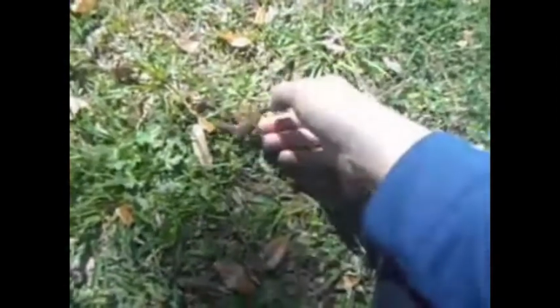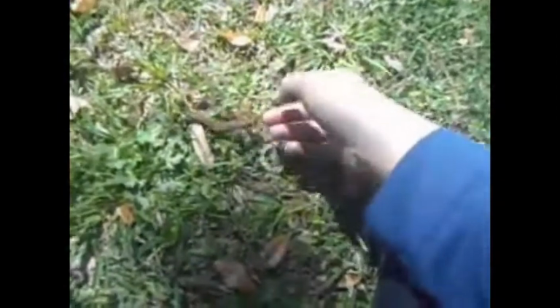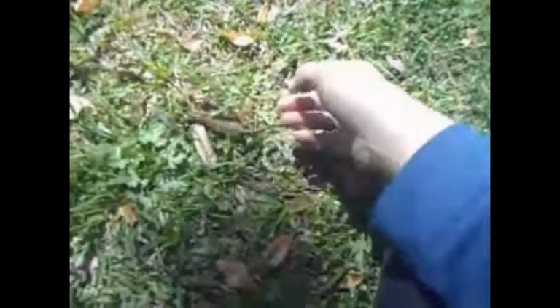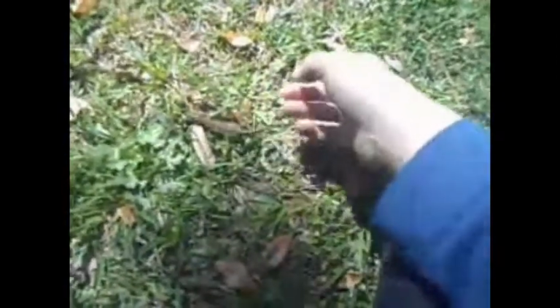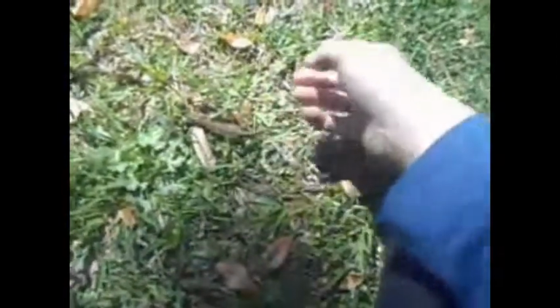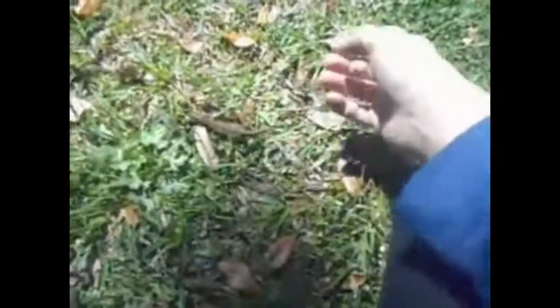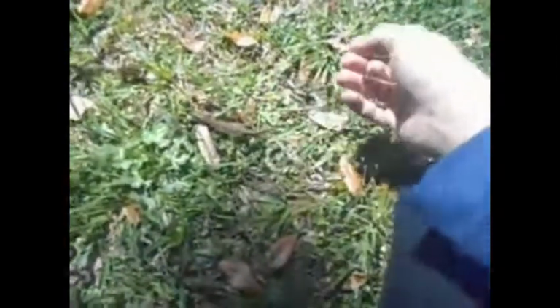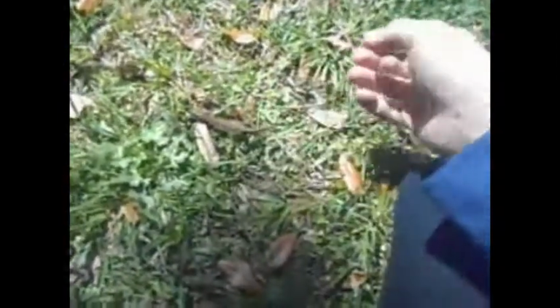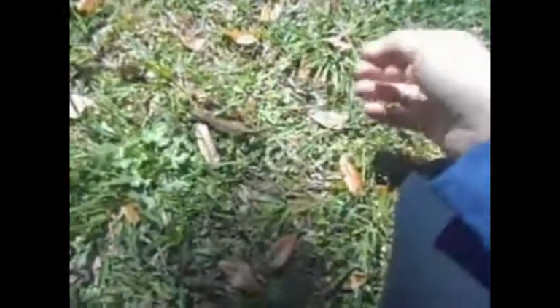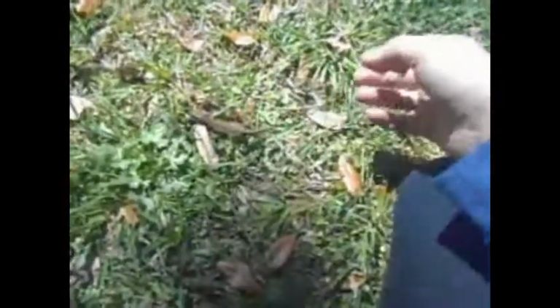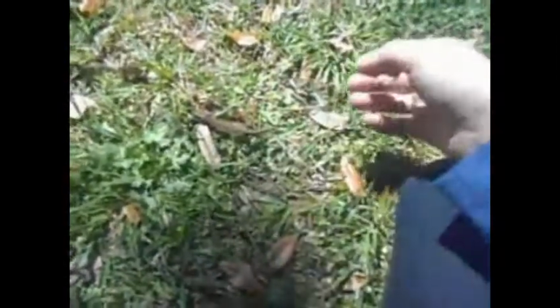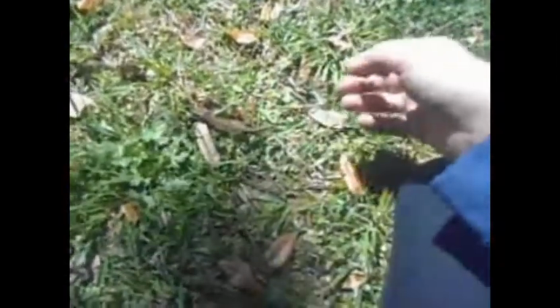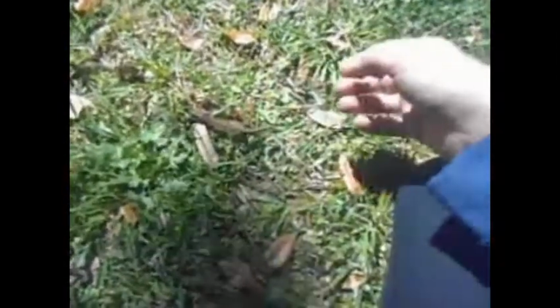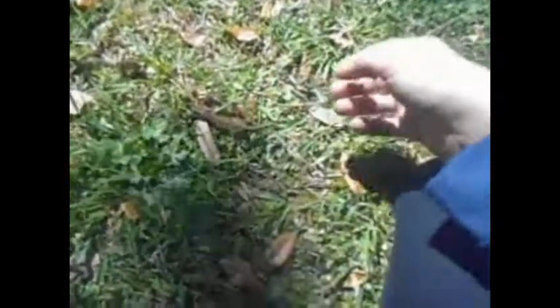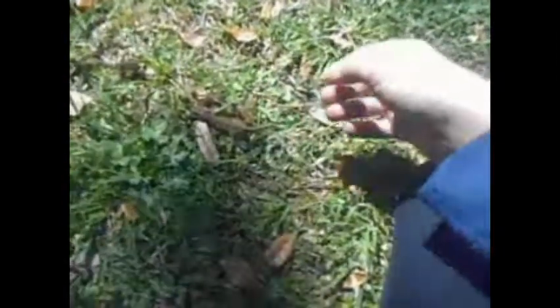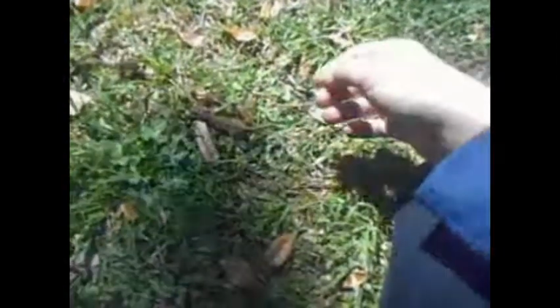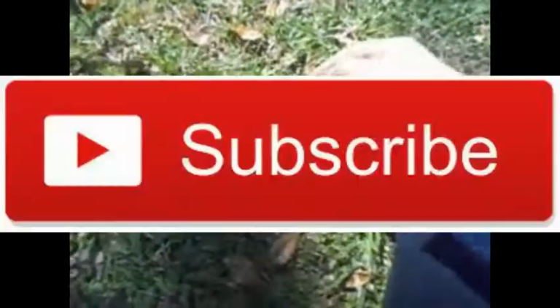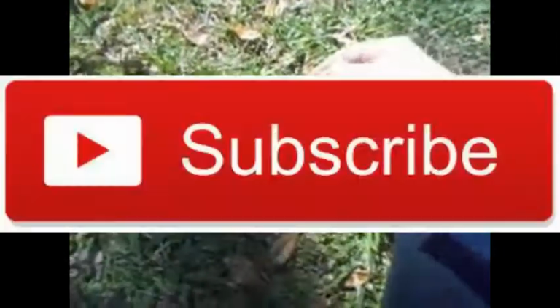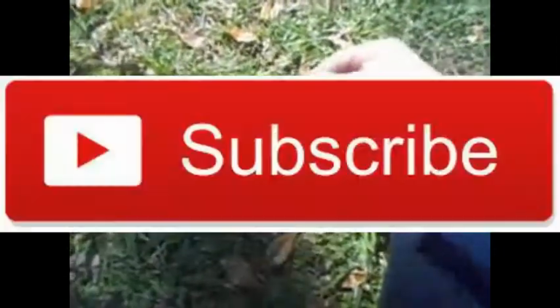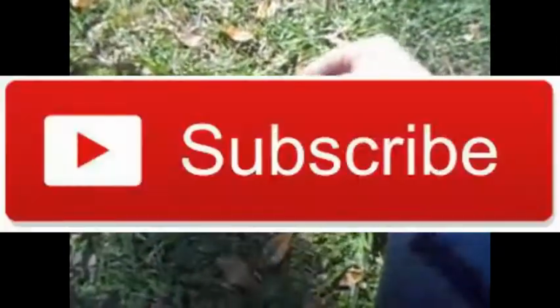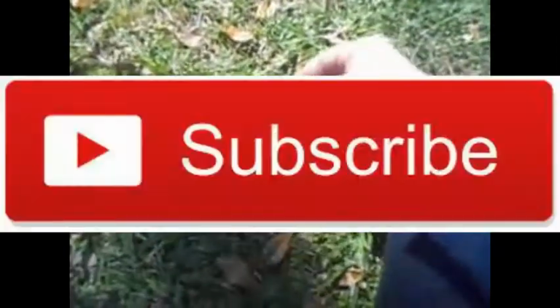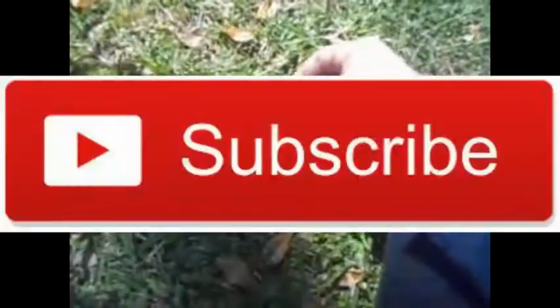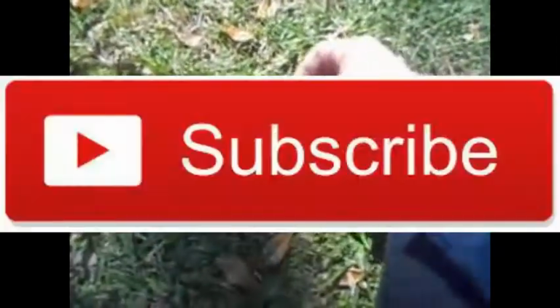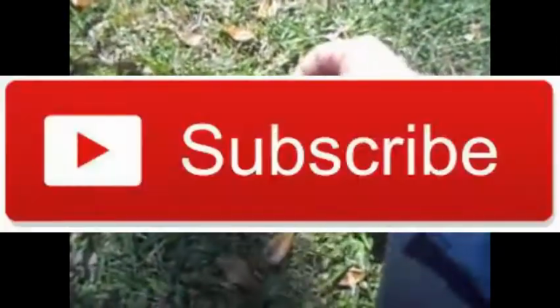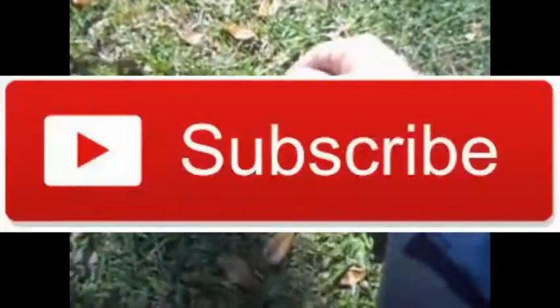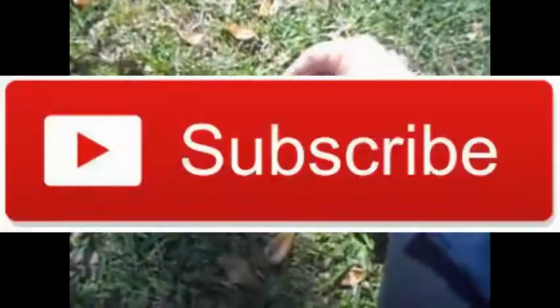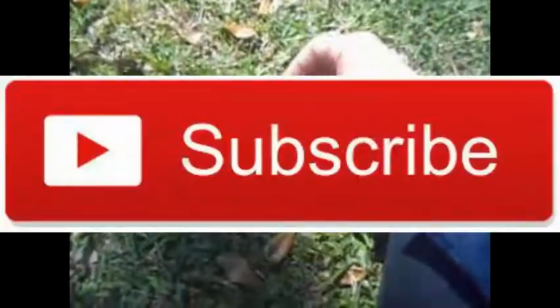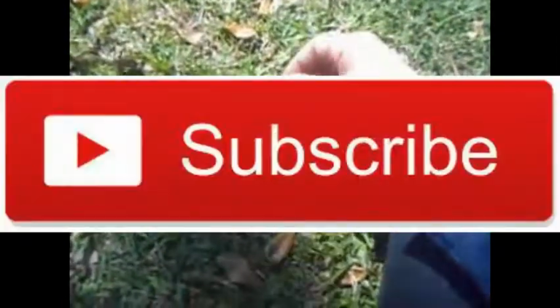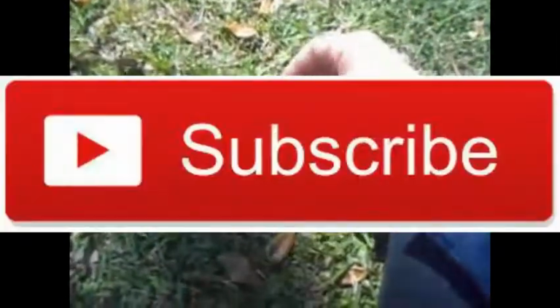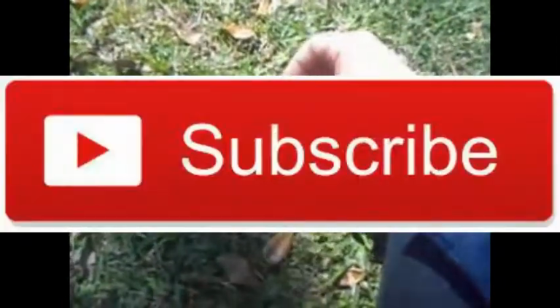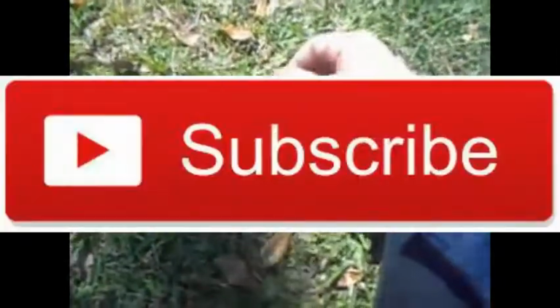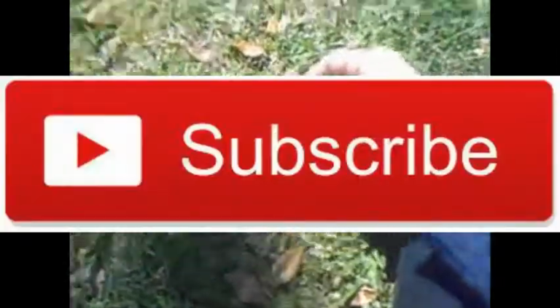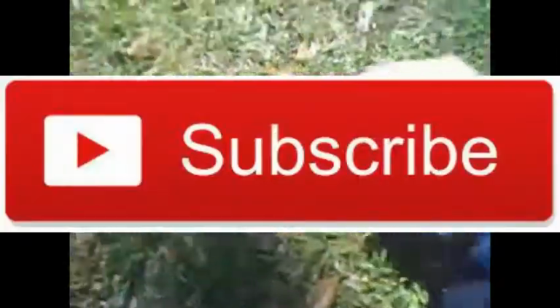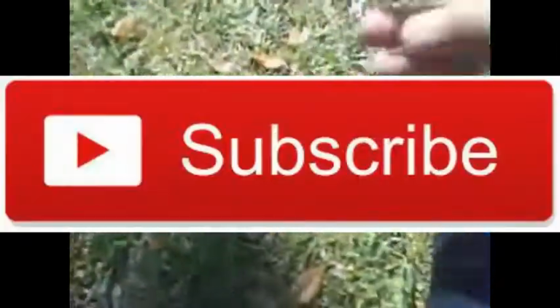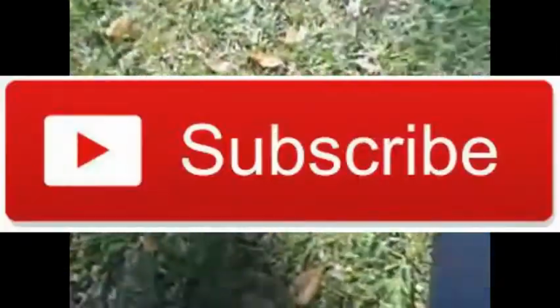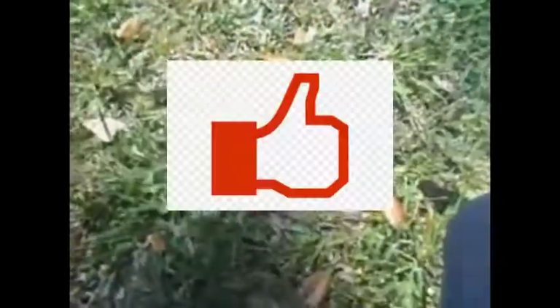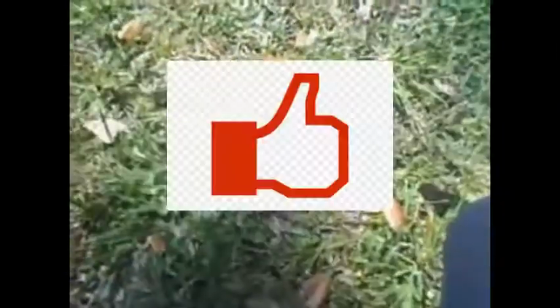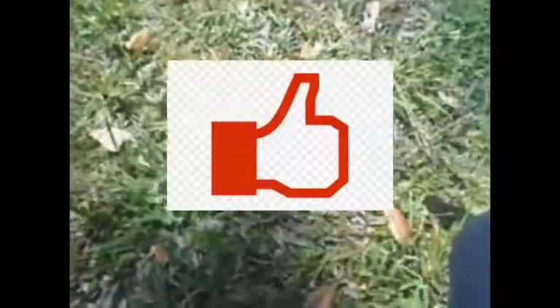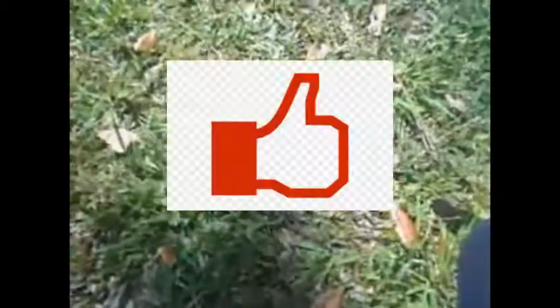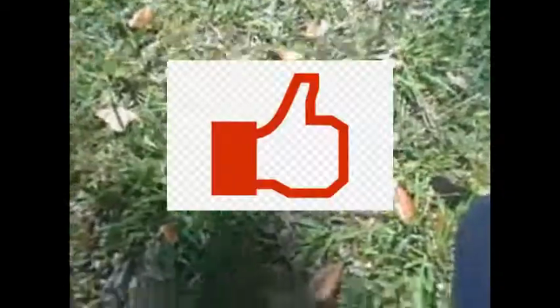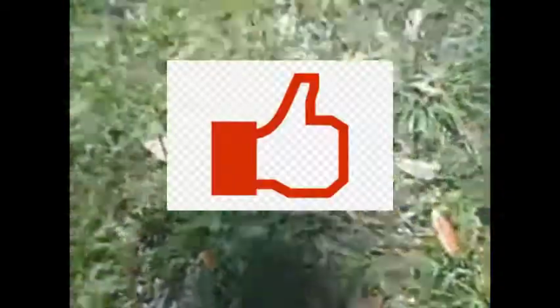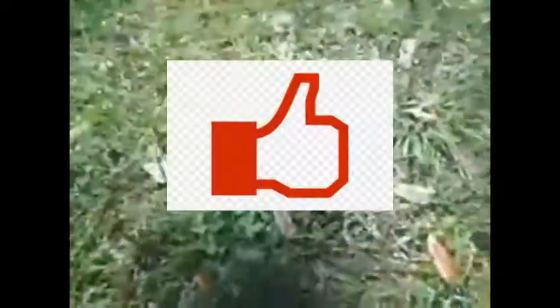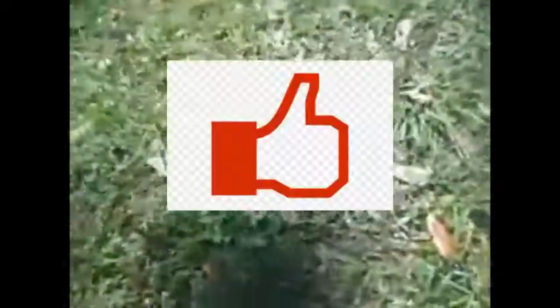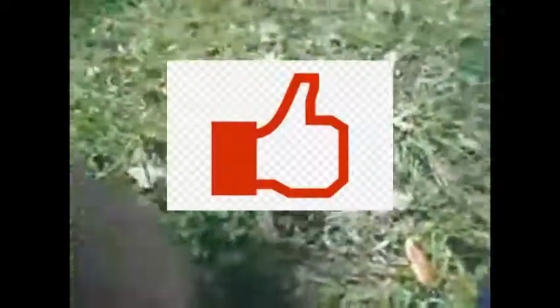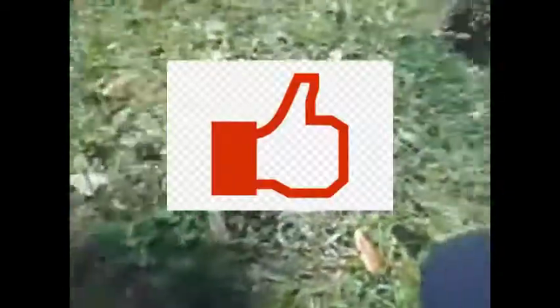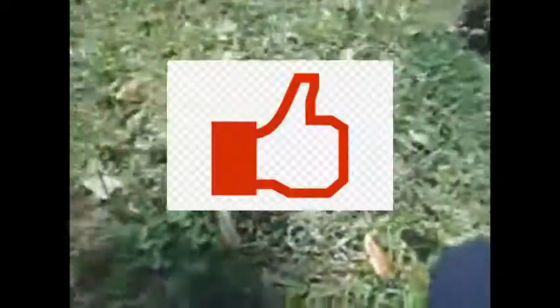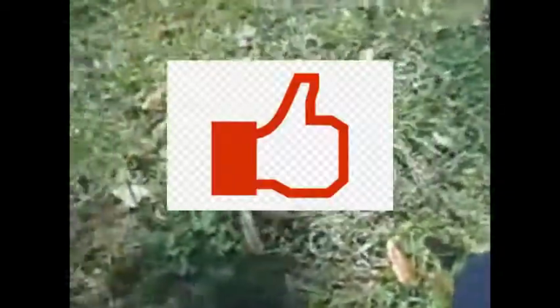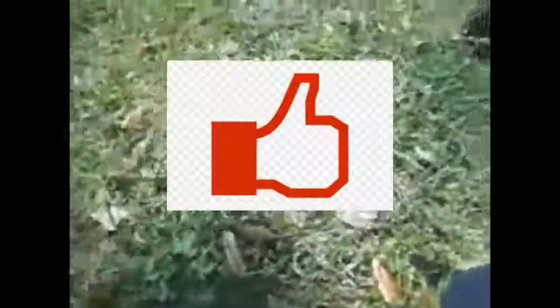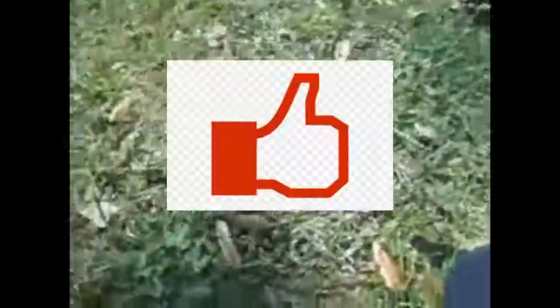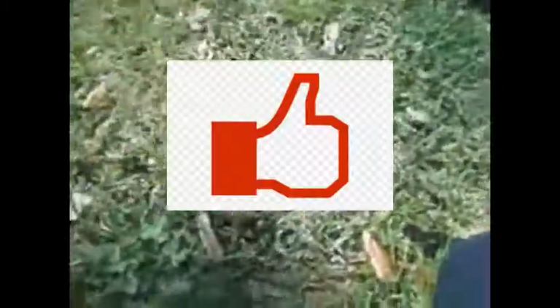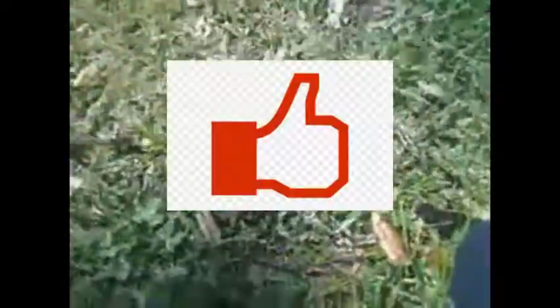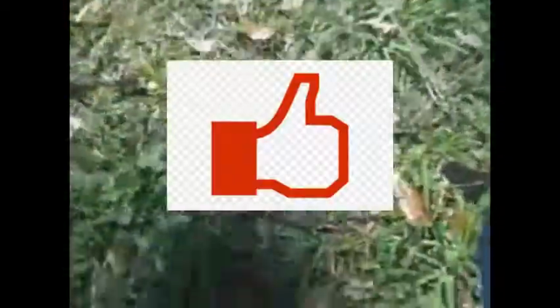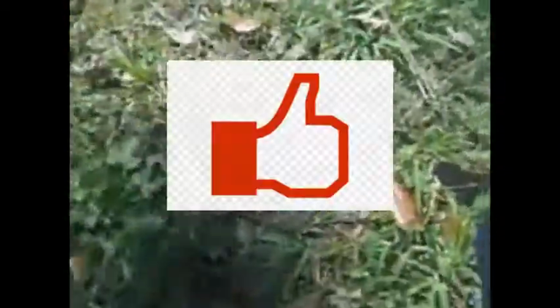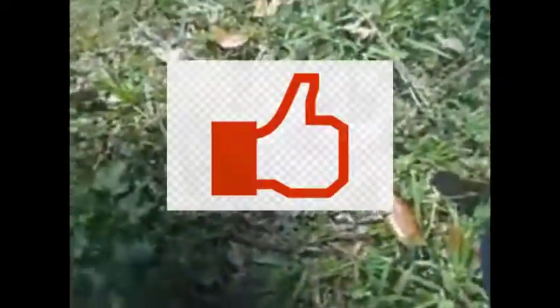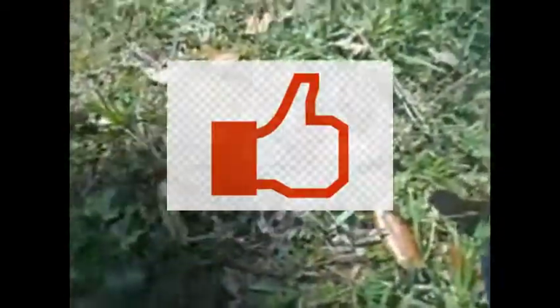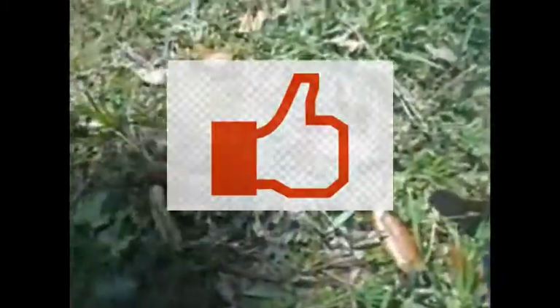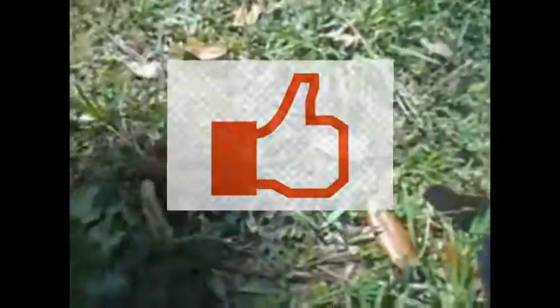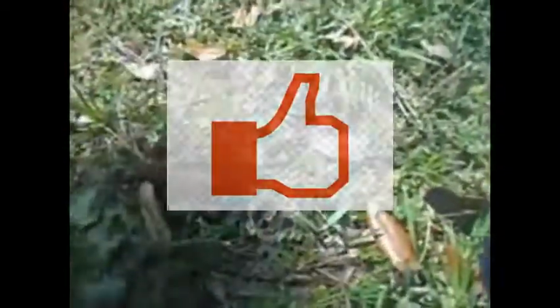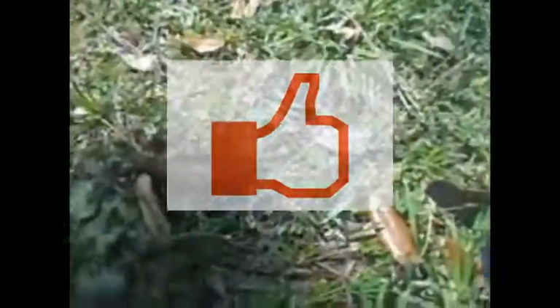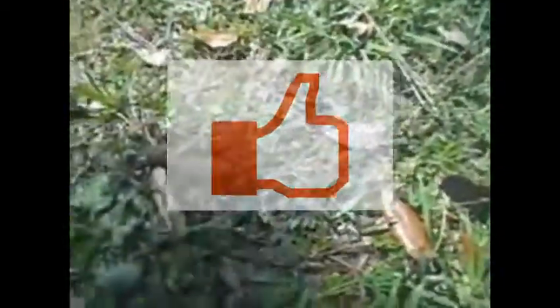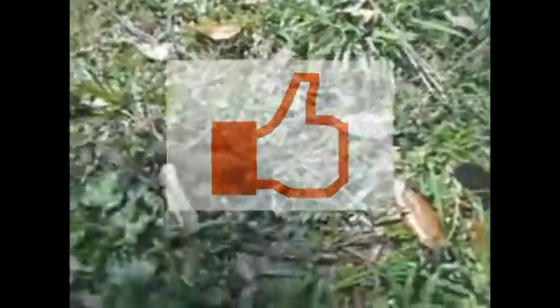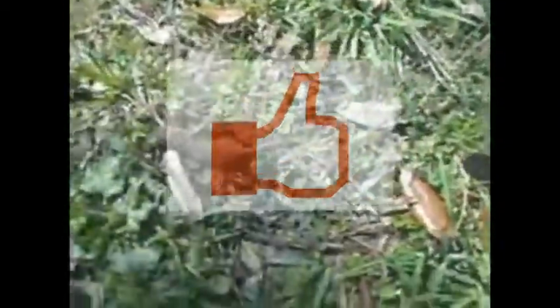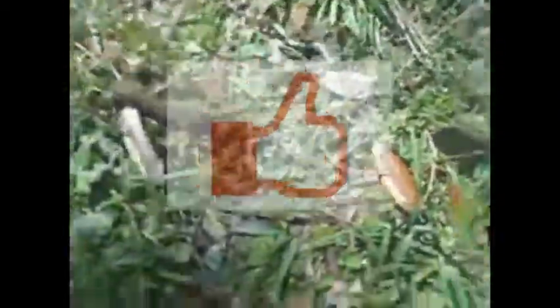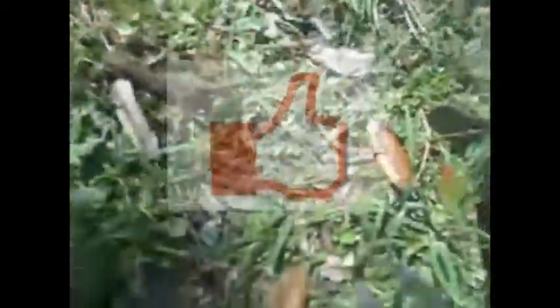Thank you for watching. Please subscribe and definitely leave a like if you enjoyed this video, and I'll see you on the next one.